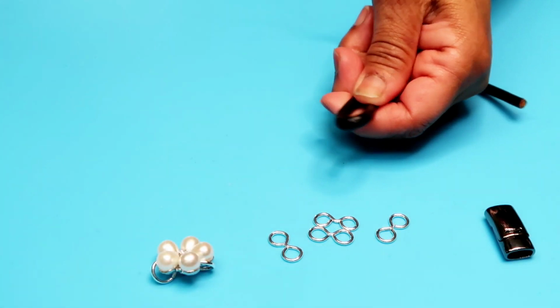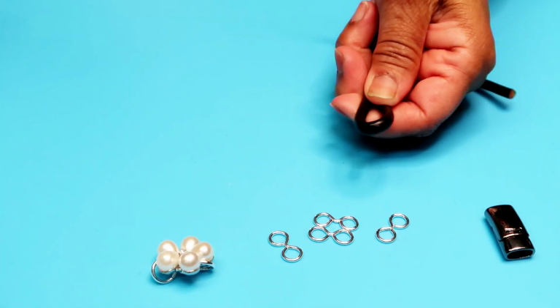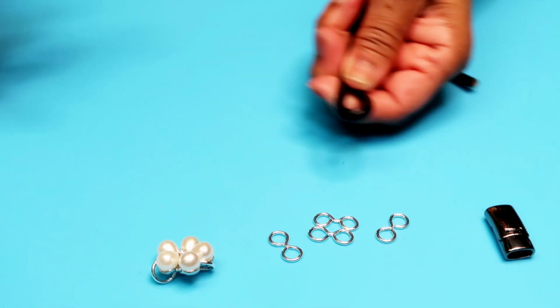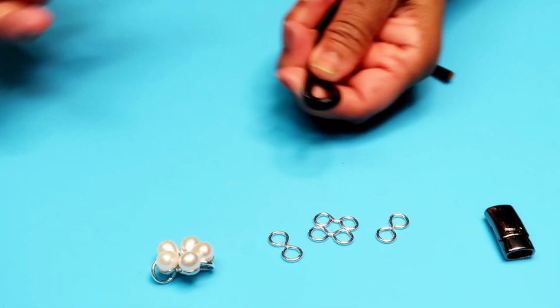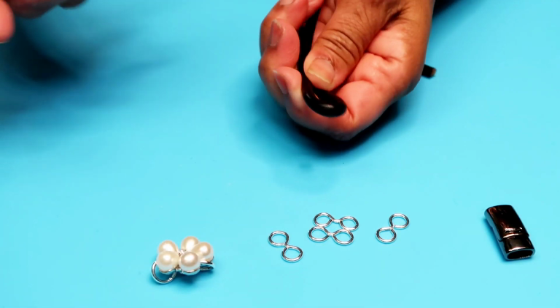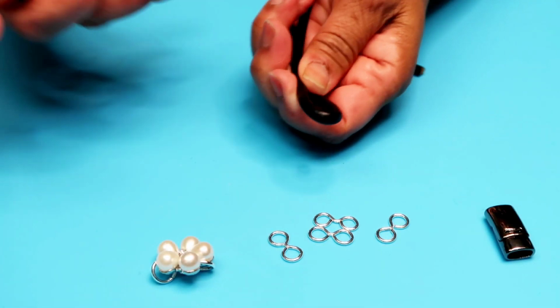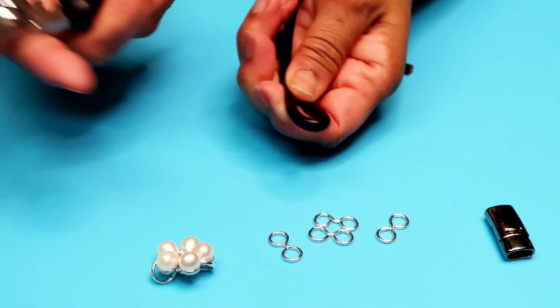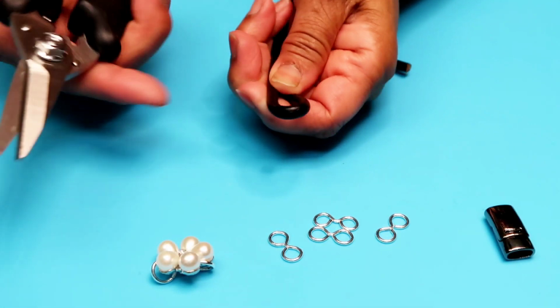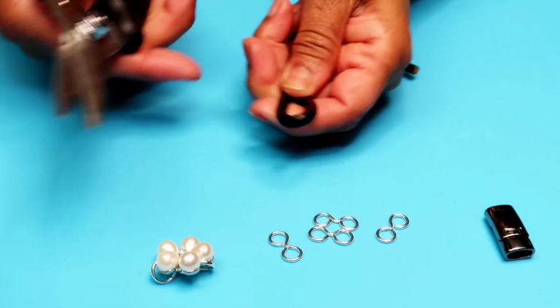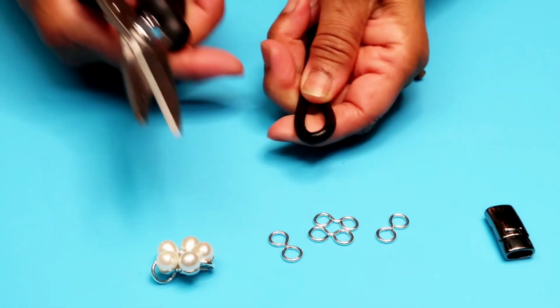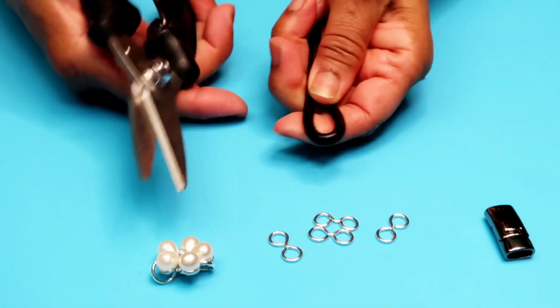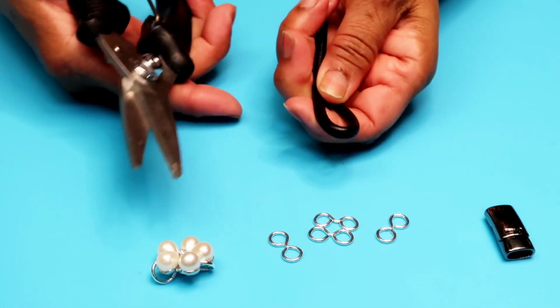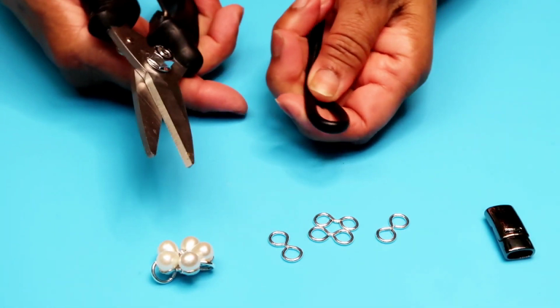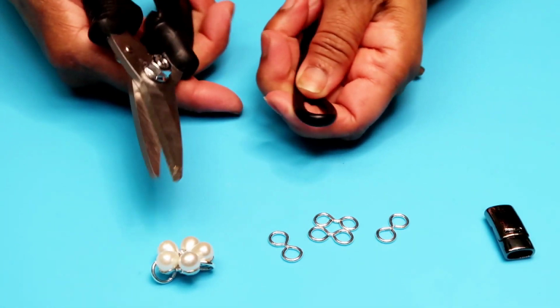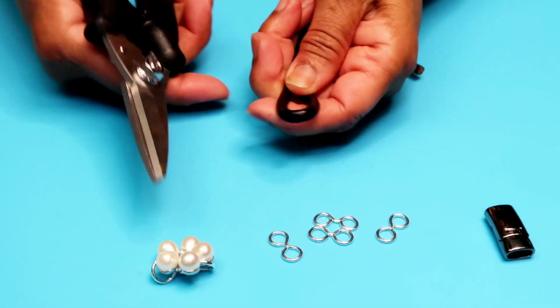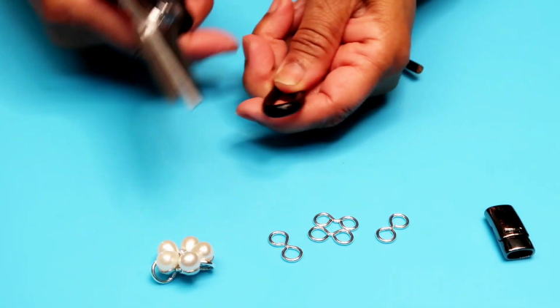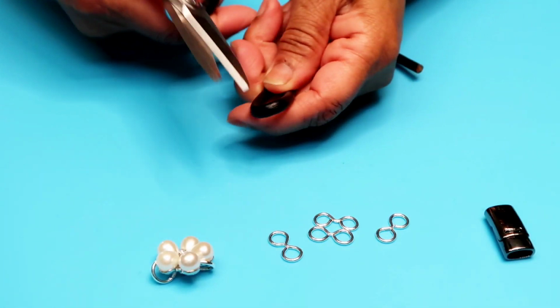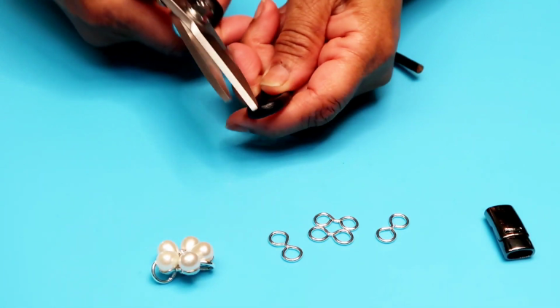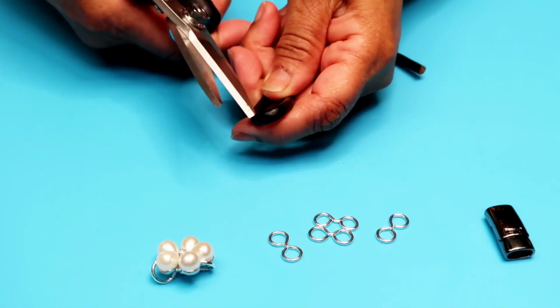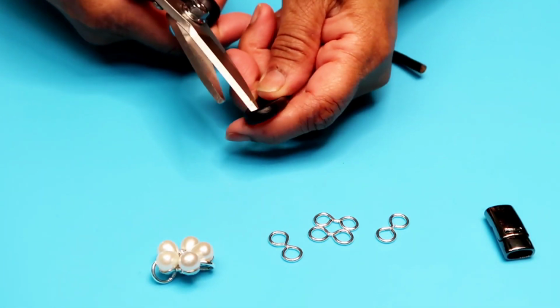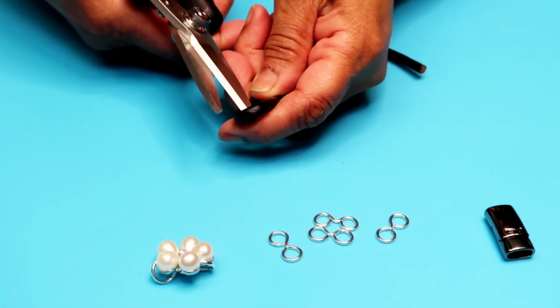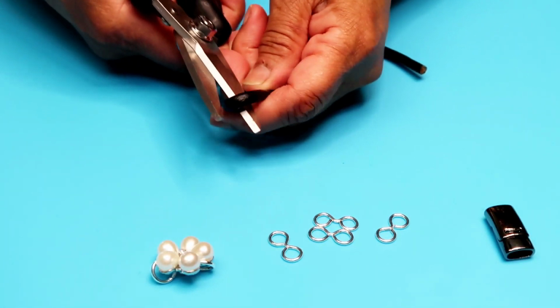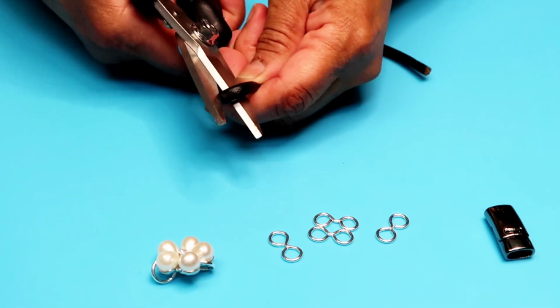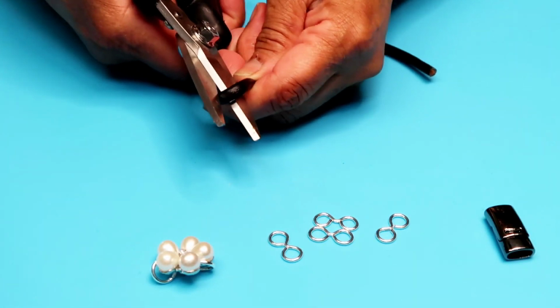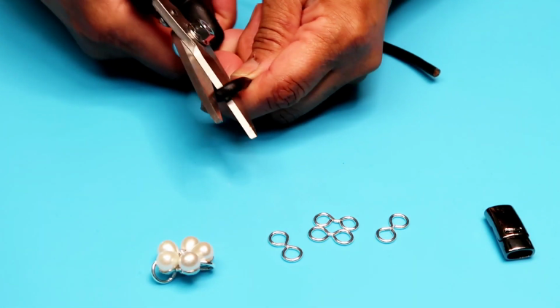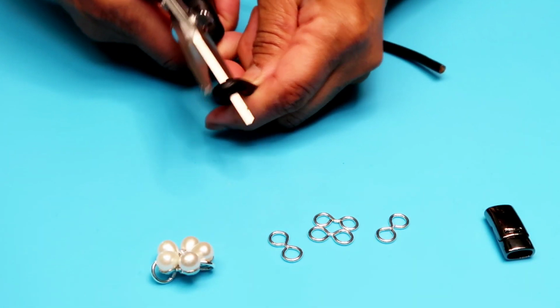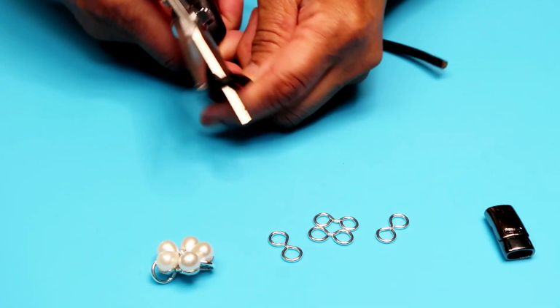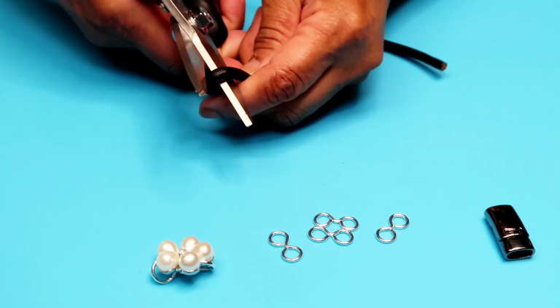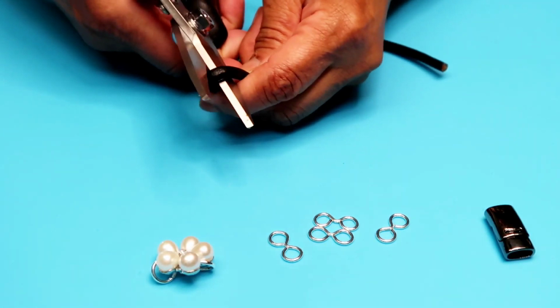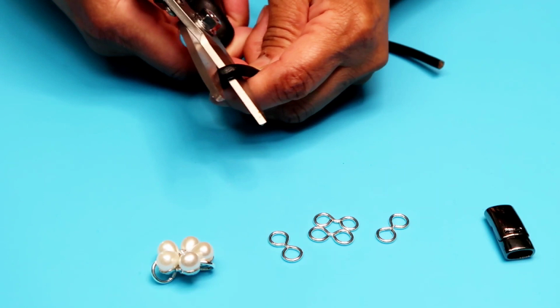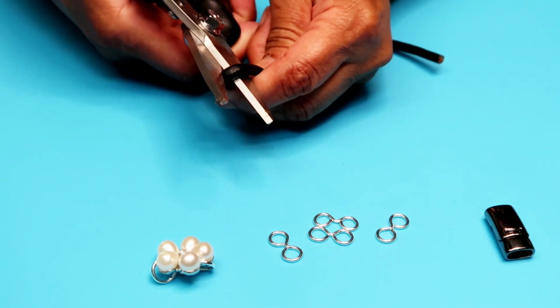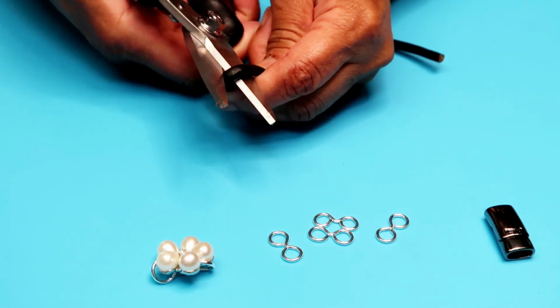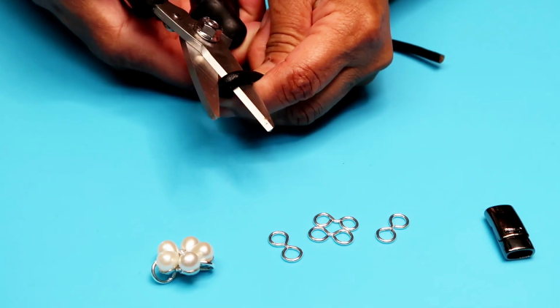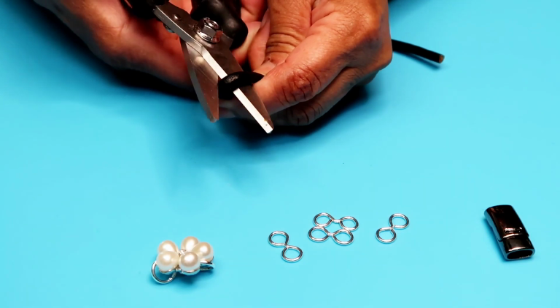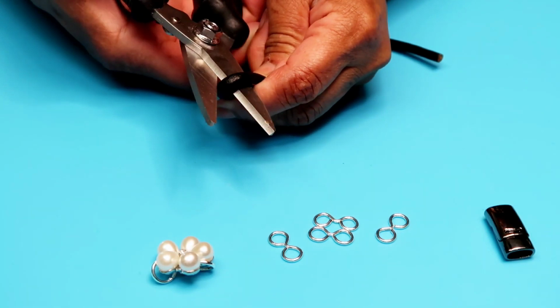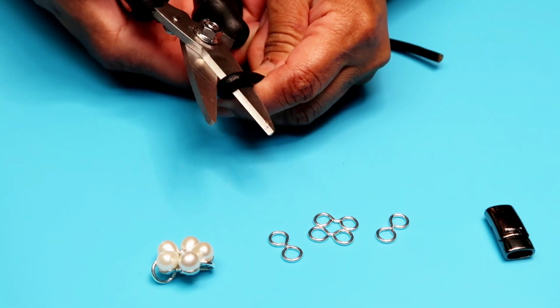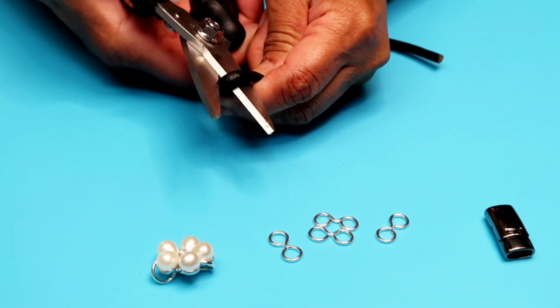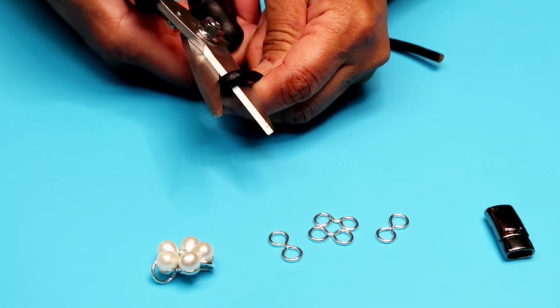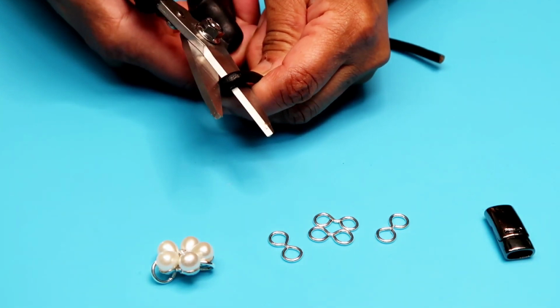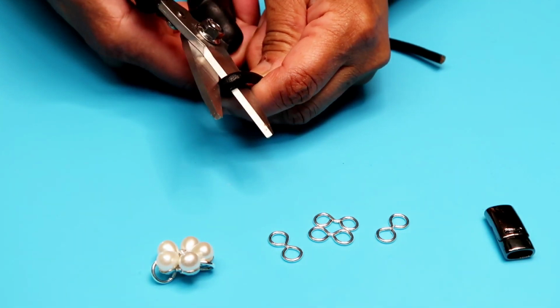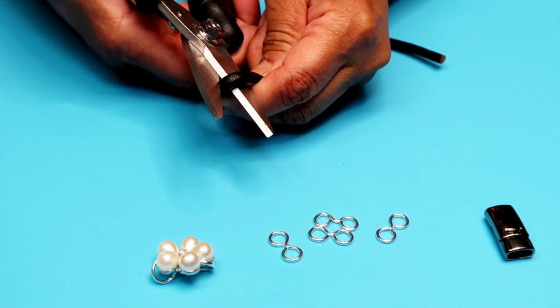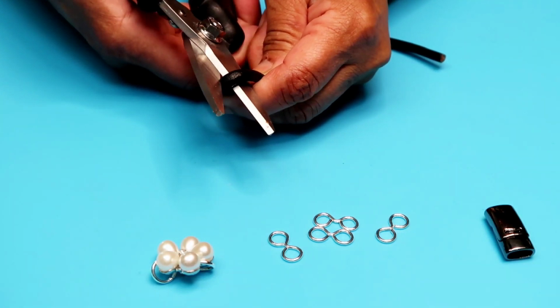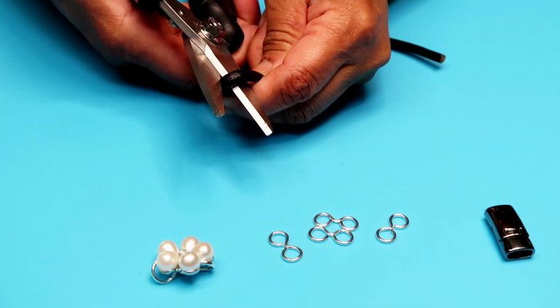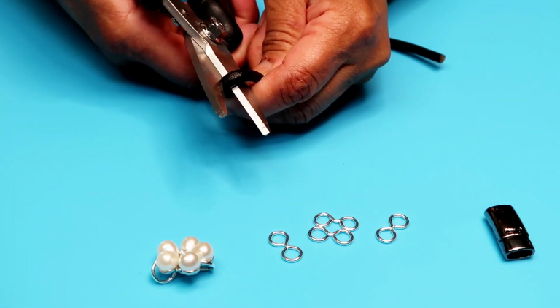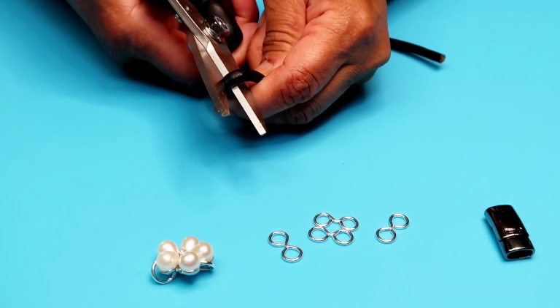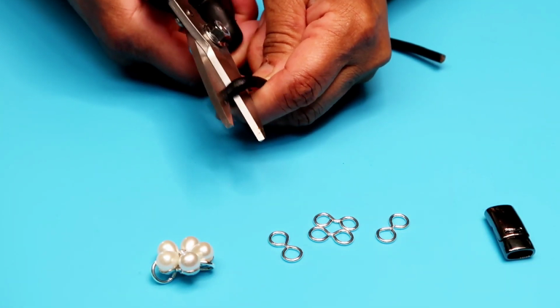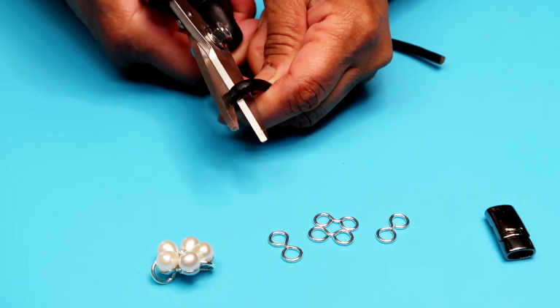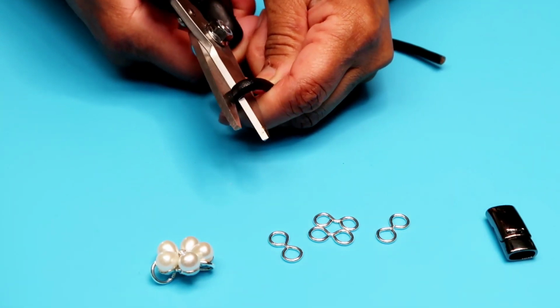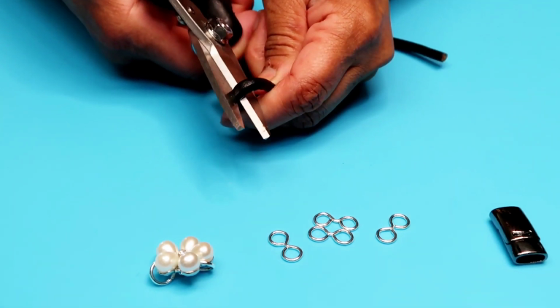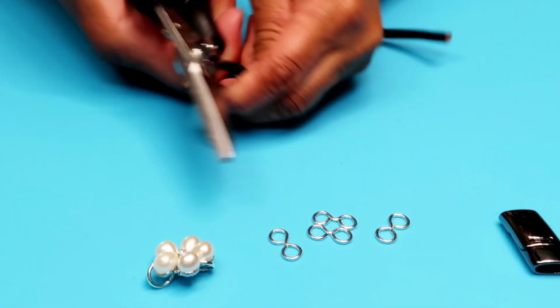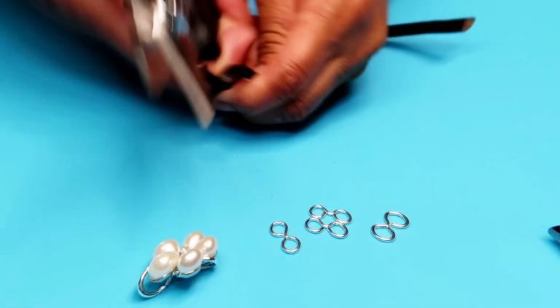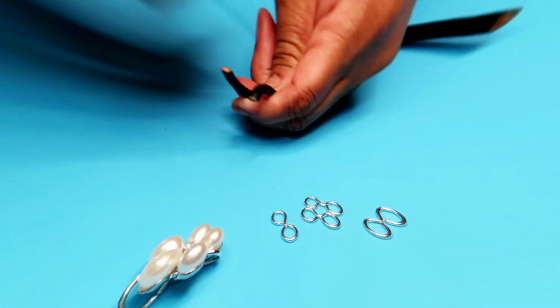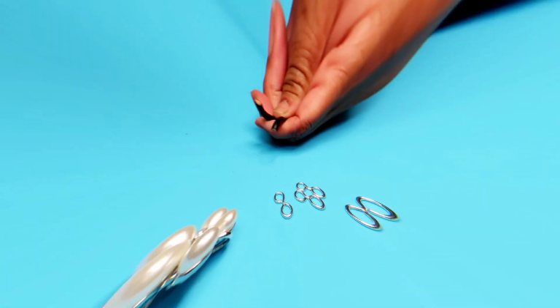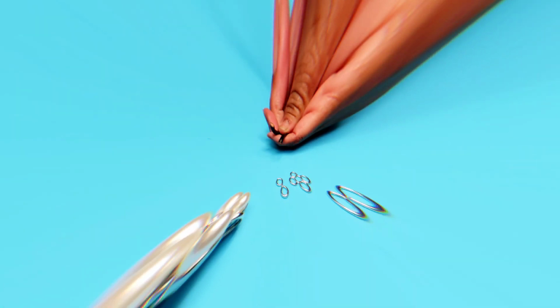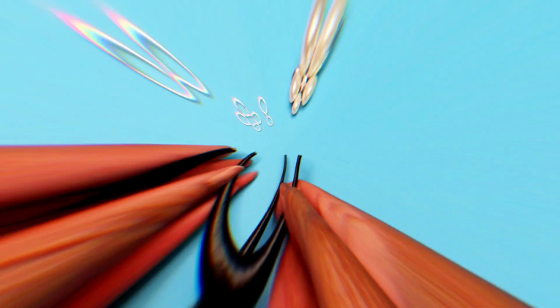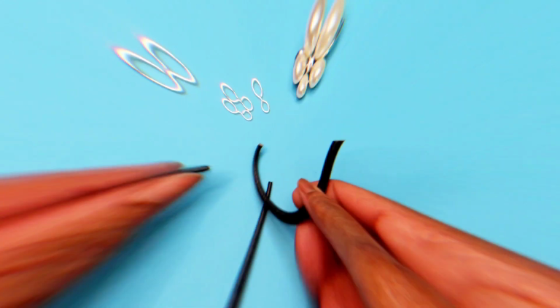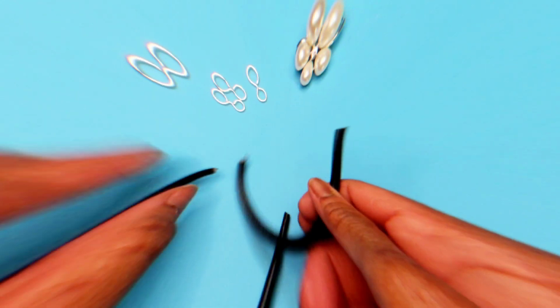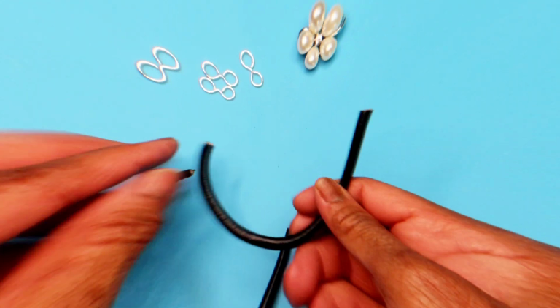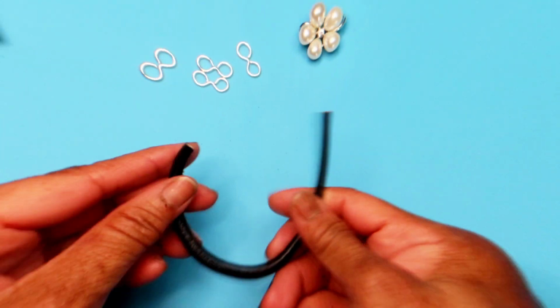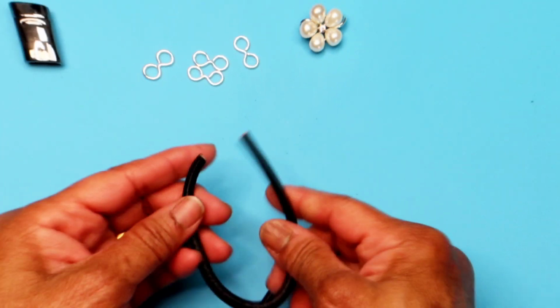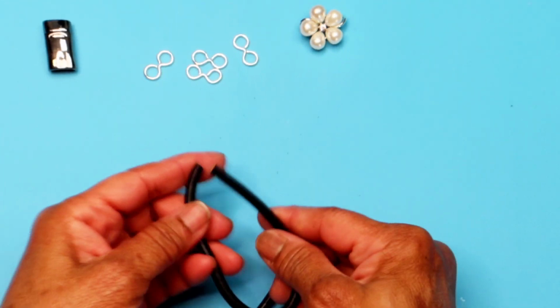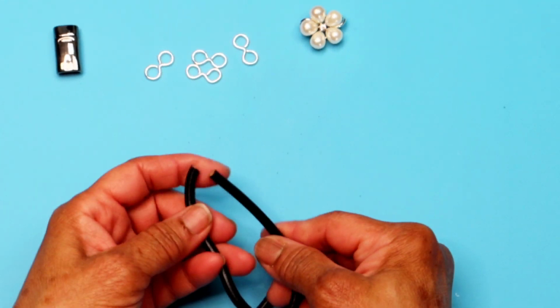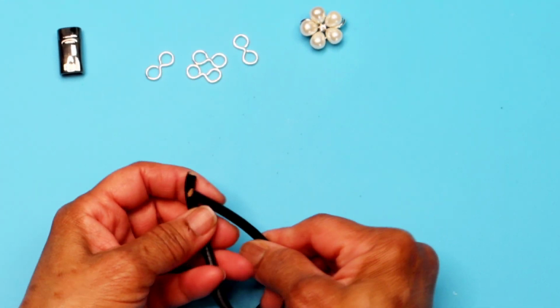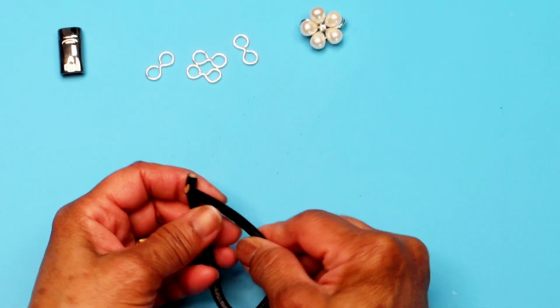Cut the leather cord — that's your measure of your width, plus 2.5 cm more.